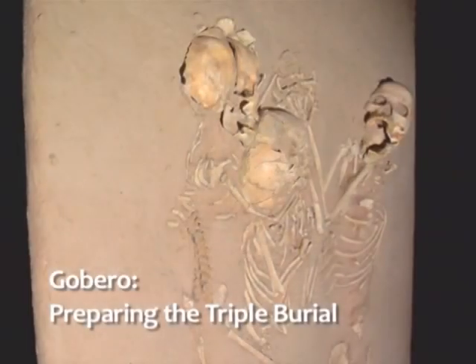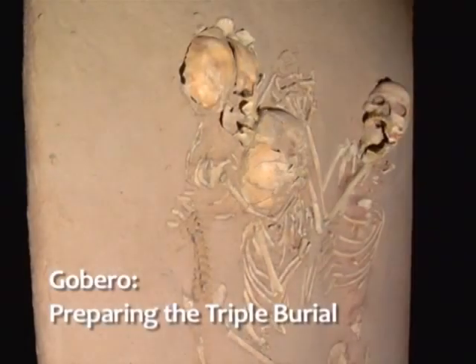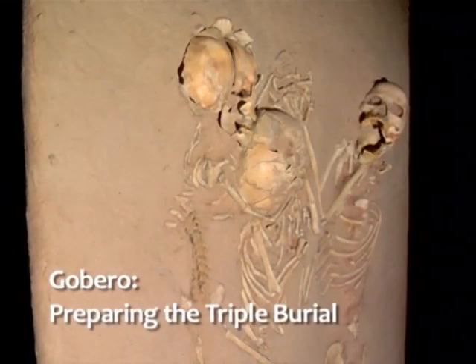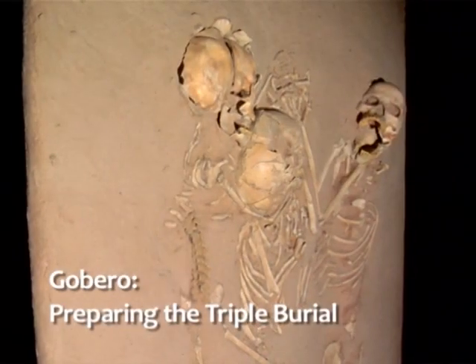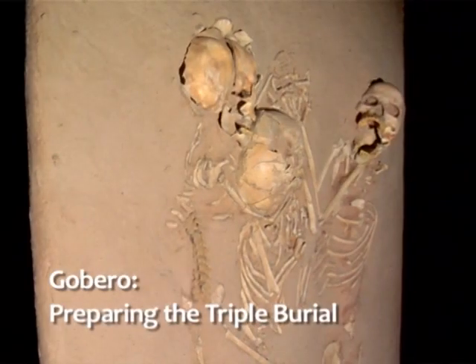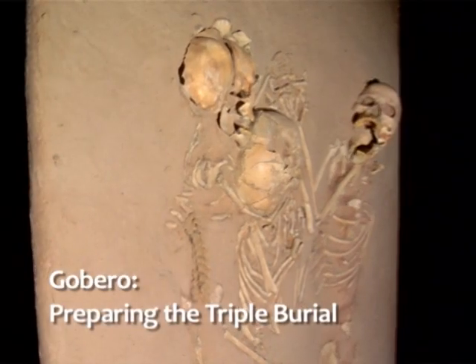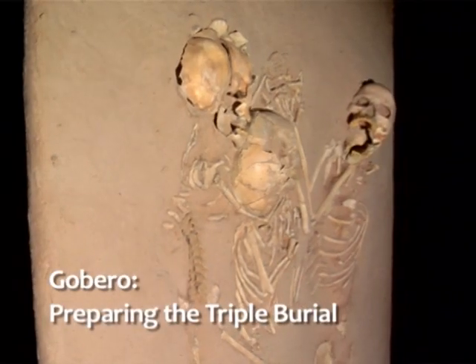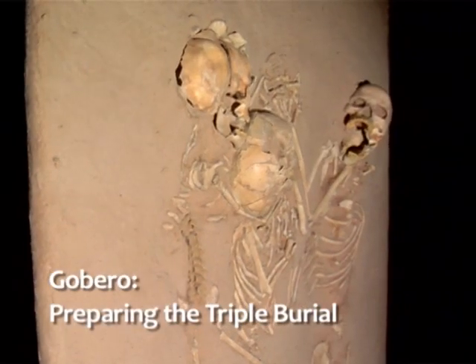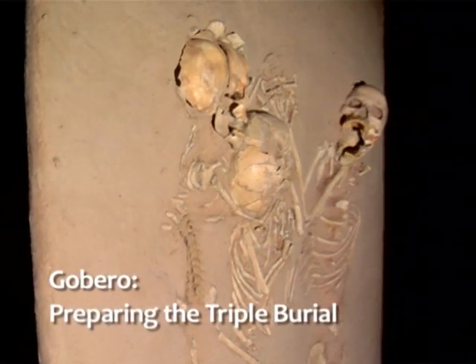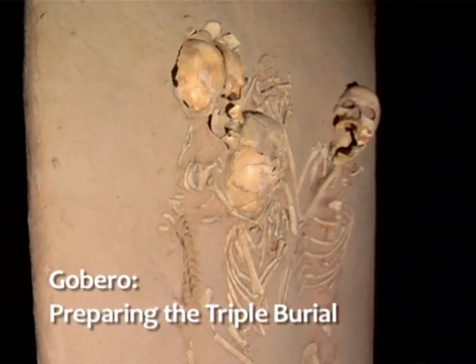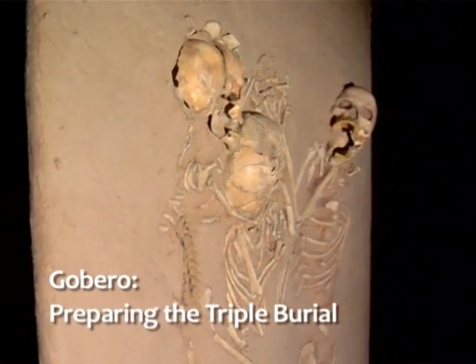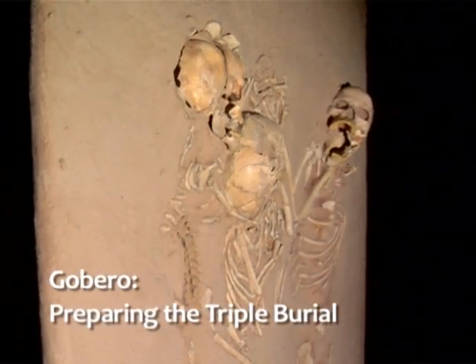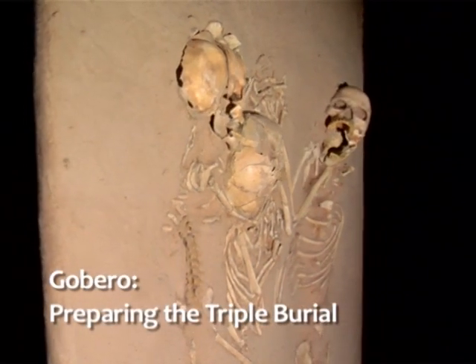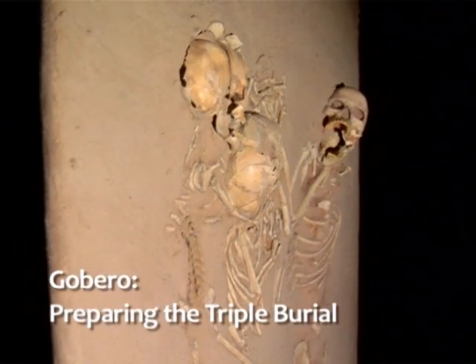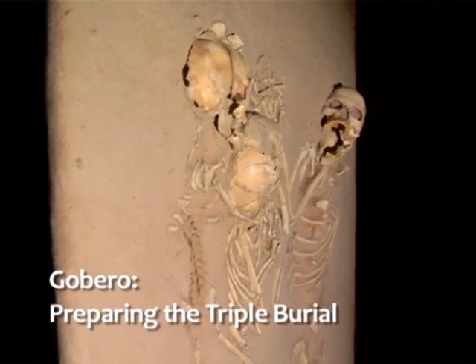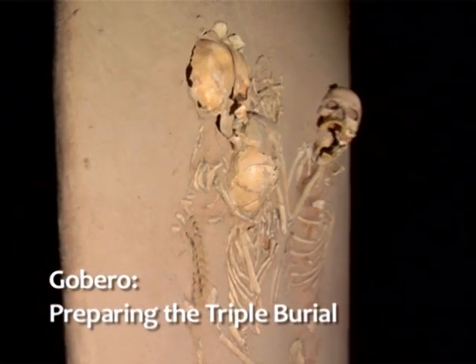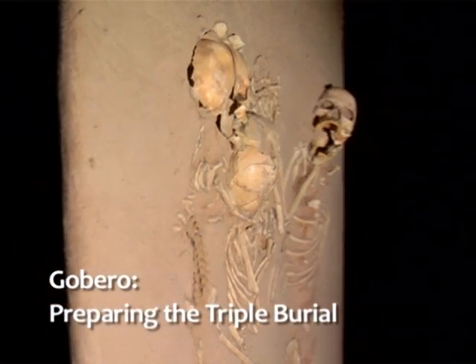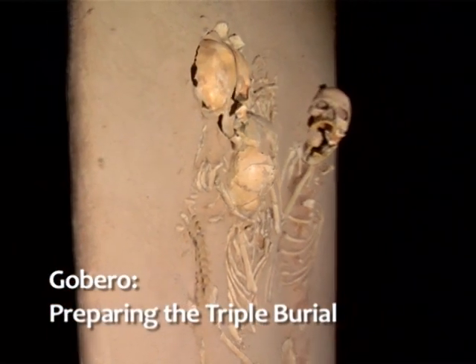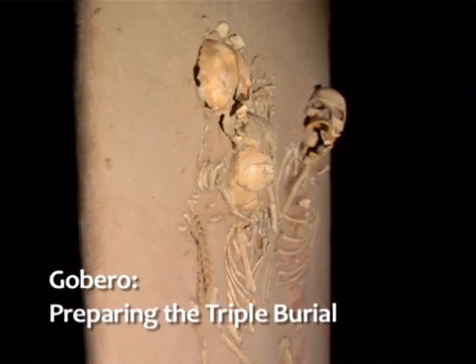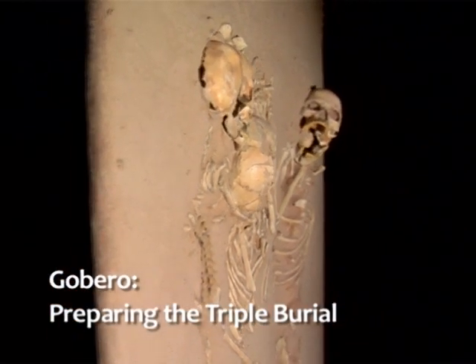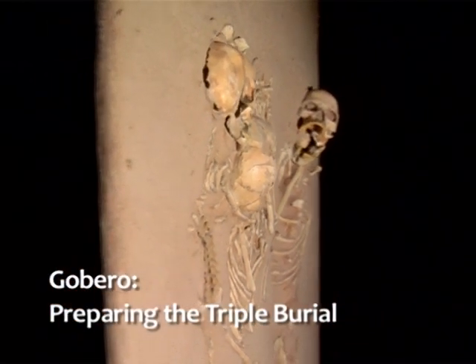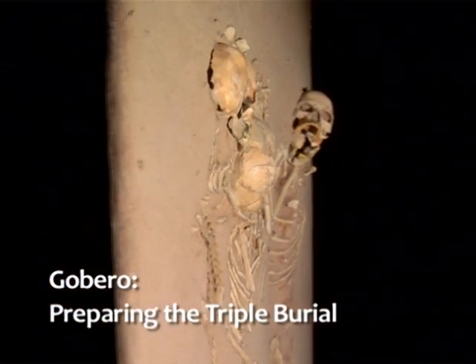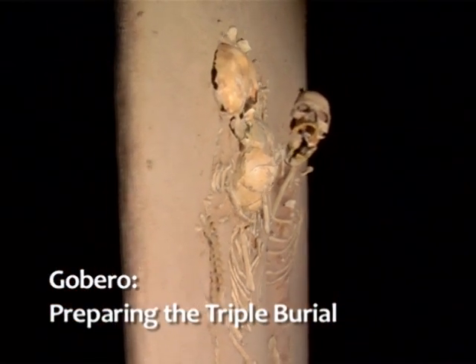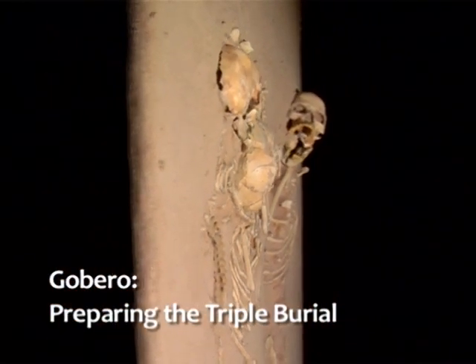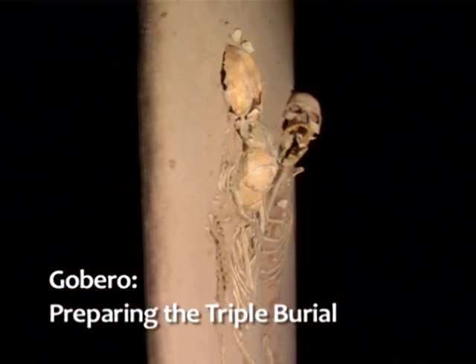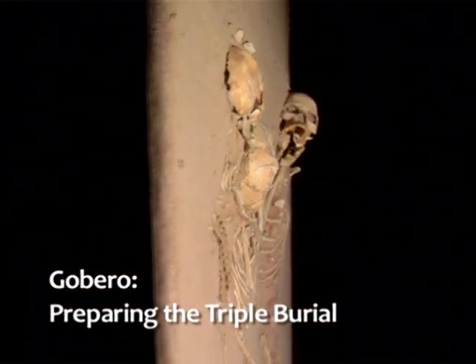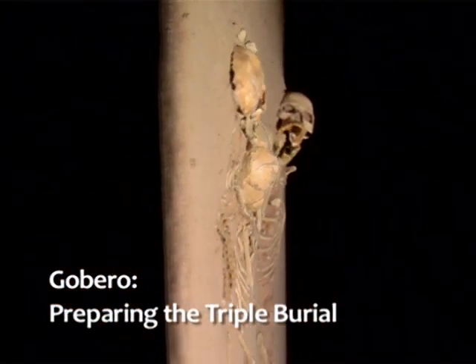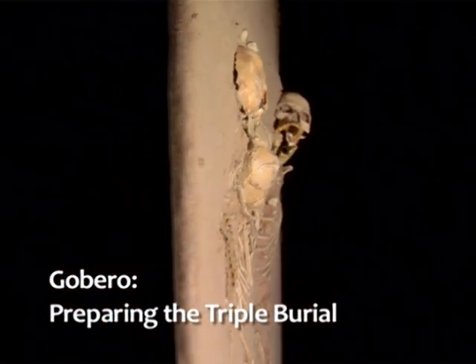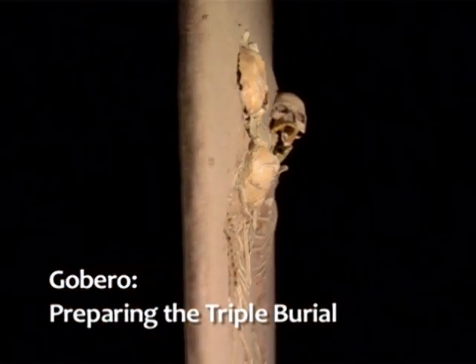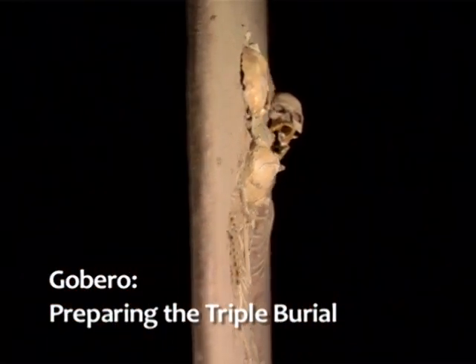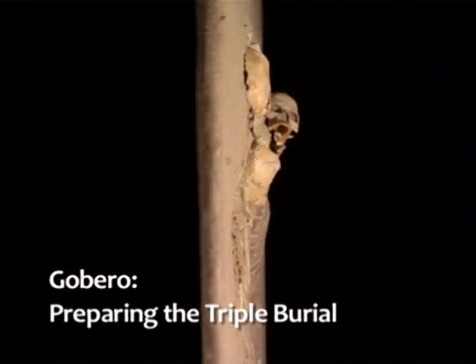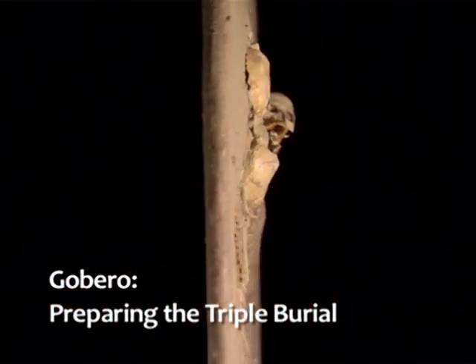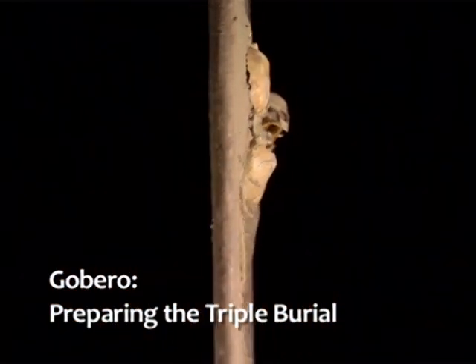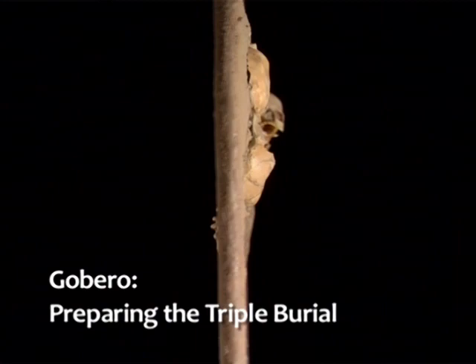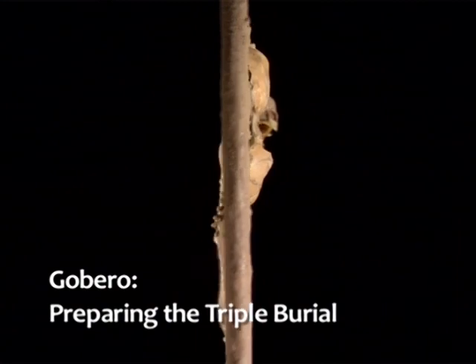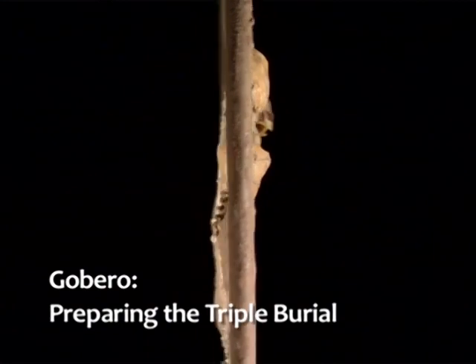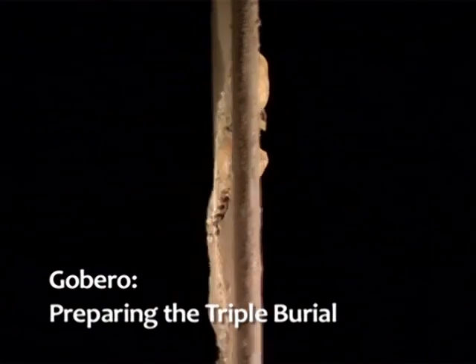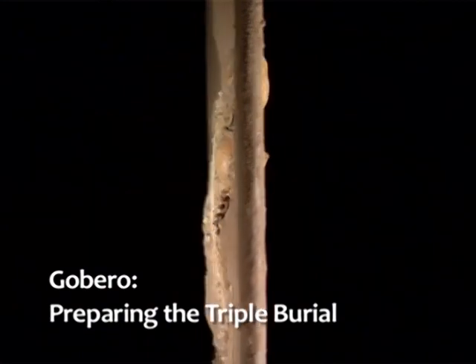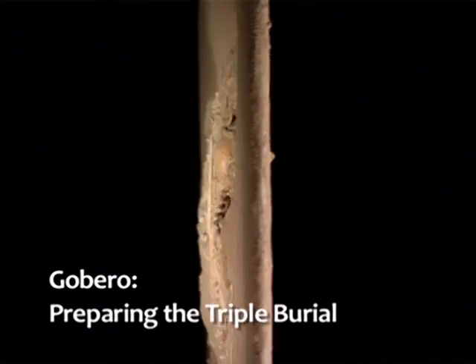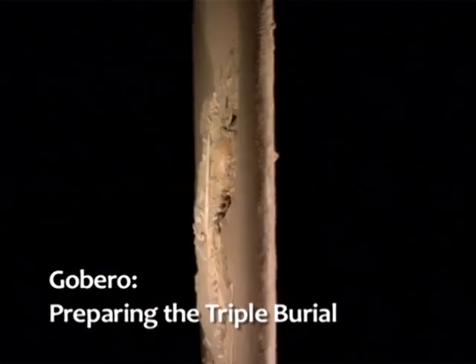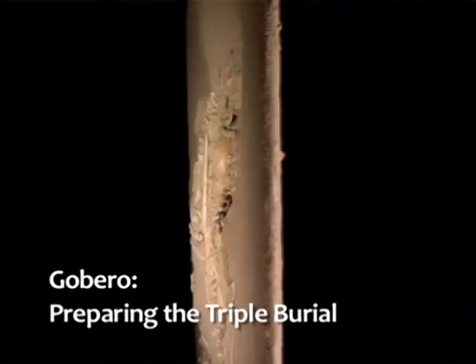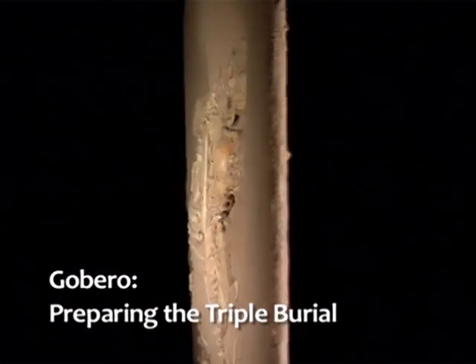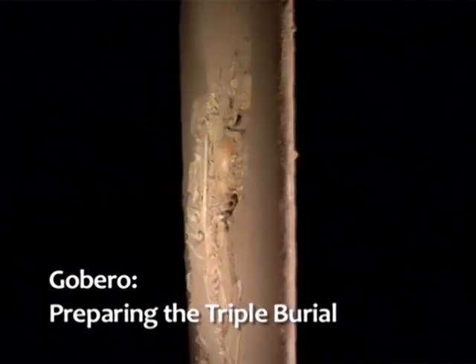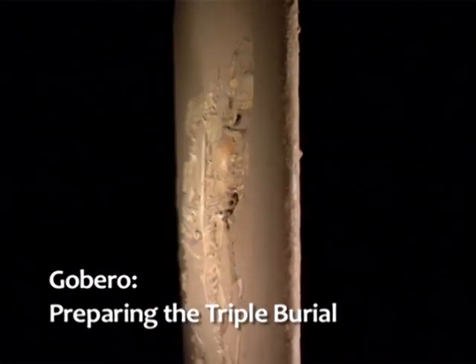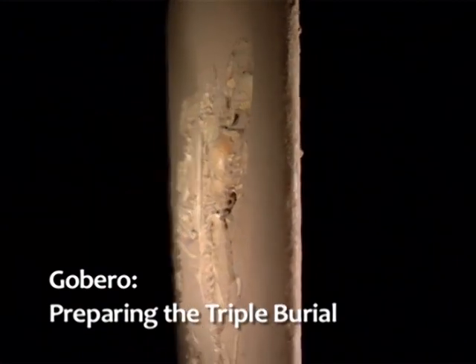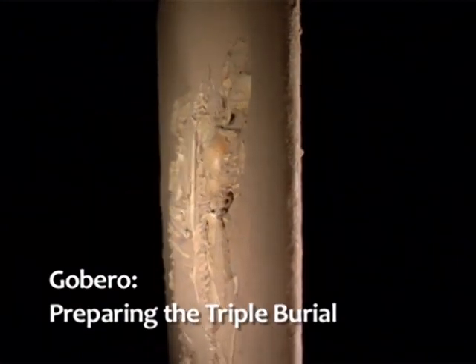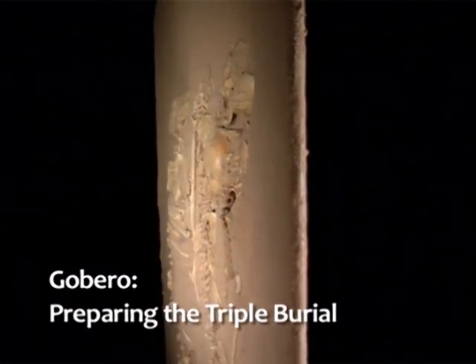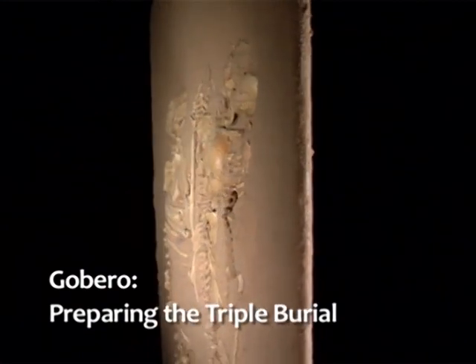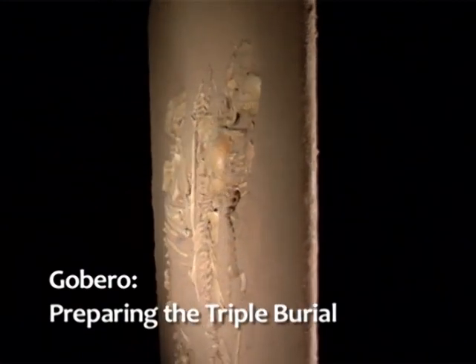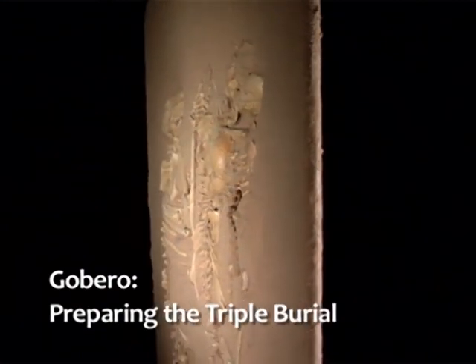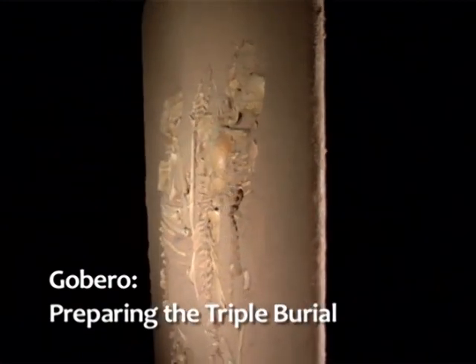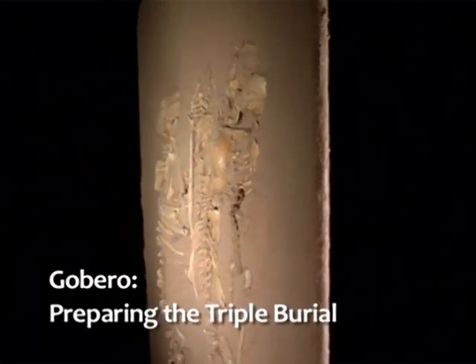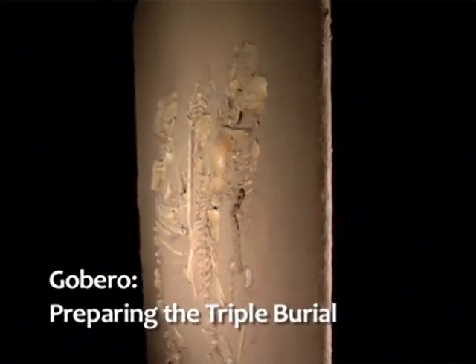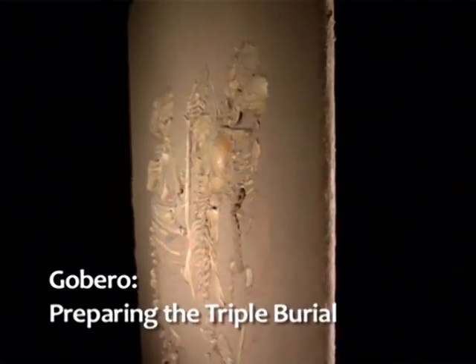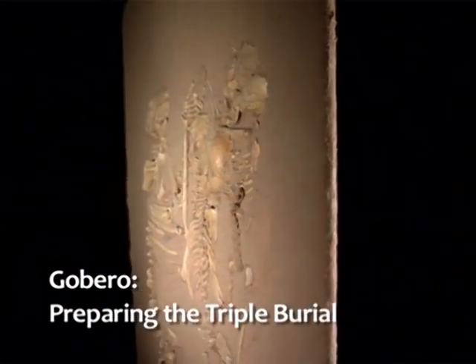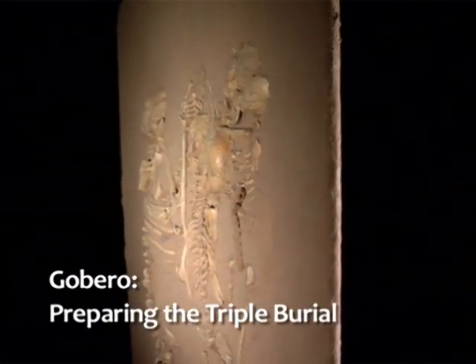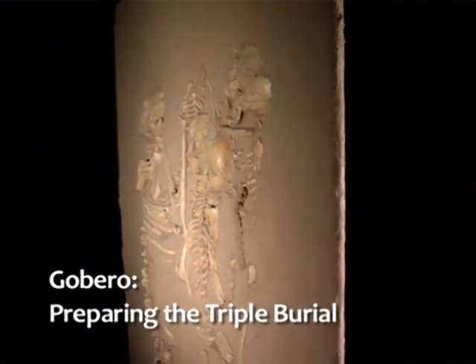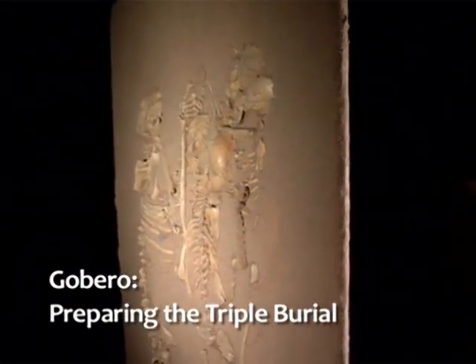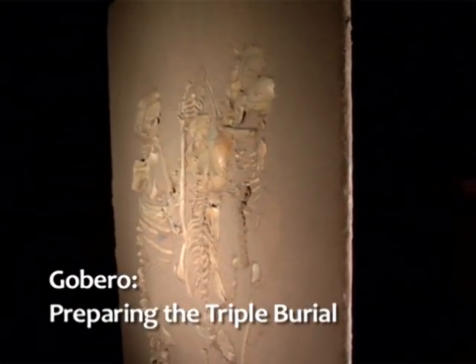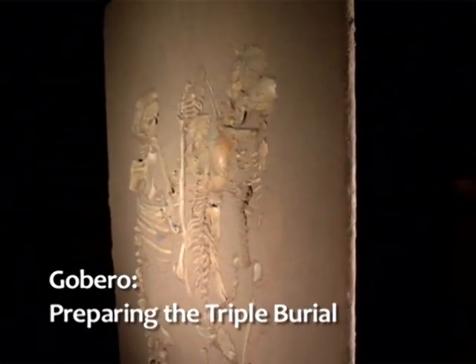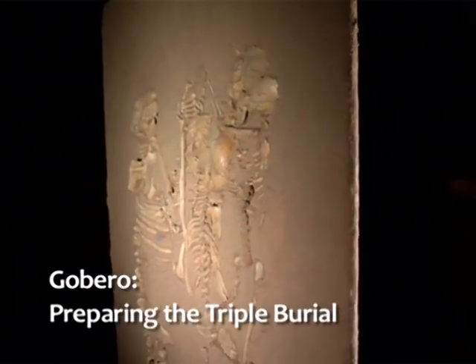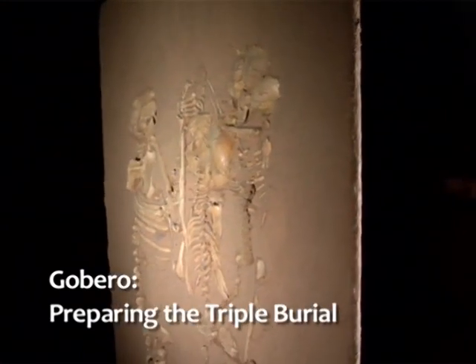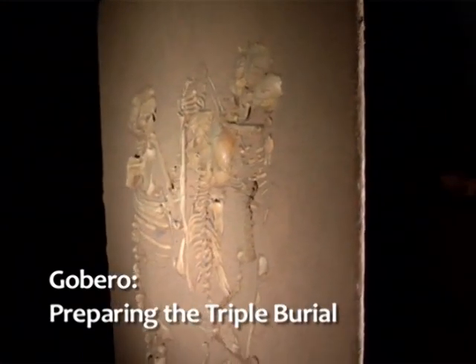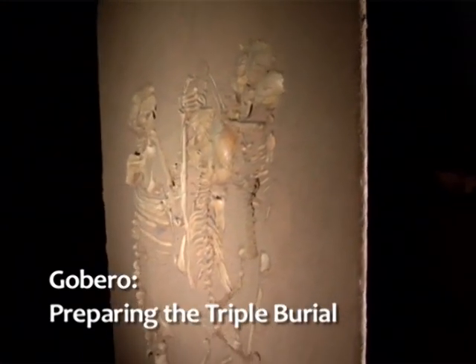My name is Tyler Keeler, and I'm a fossil preparator at the Fossil Laboratory here in Dr. Paul Serino's lab at the University of Chicago.